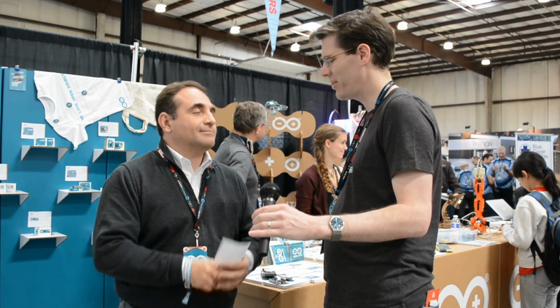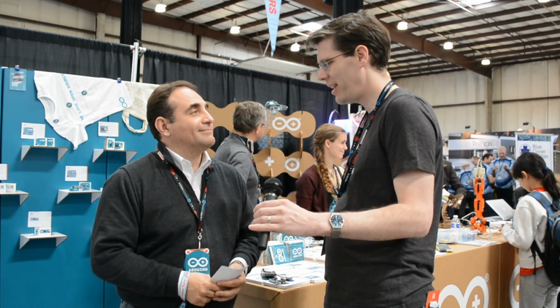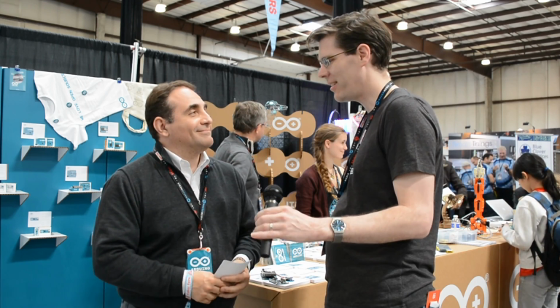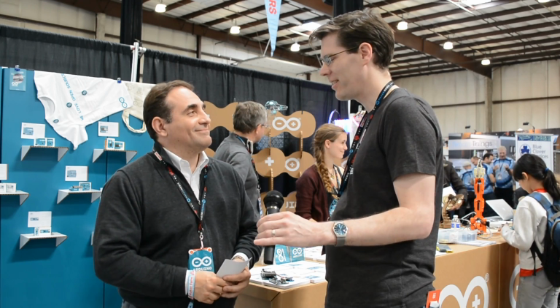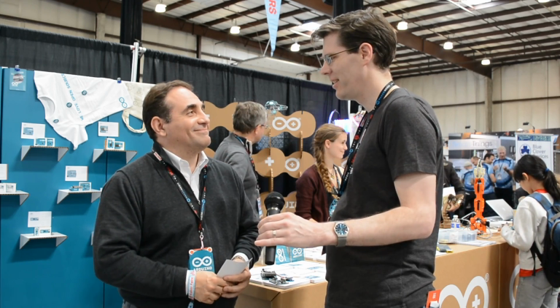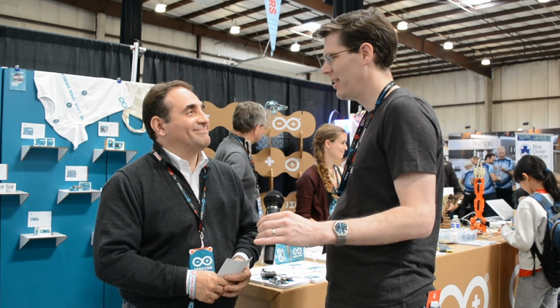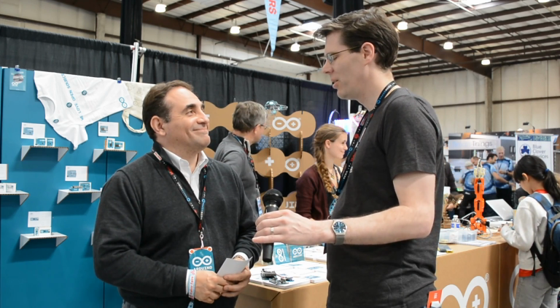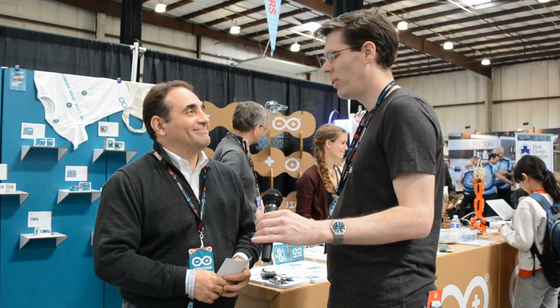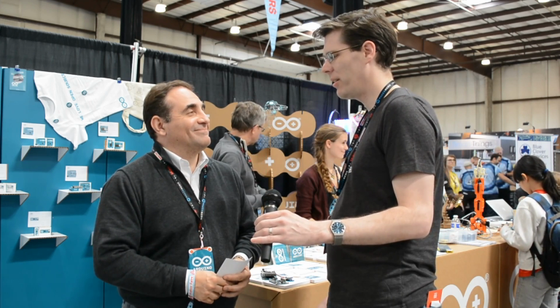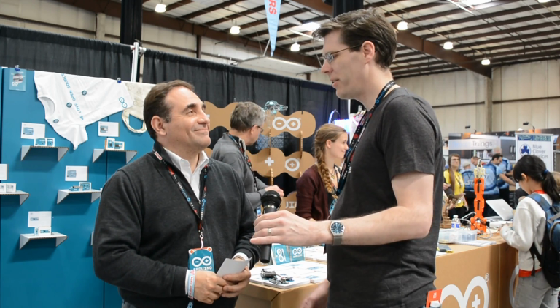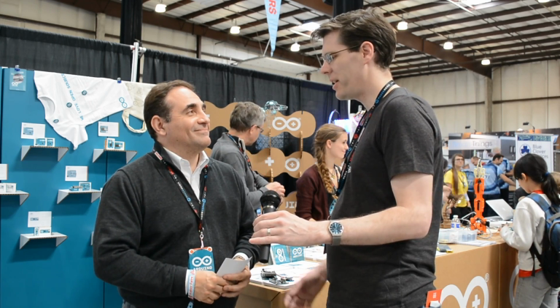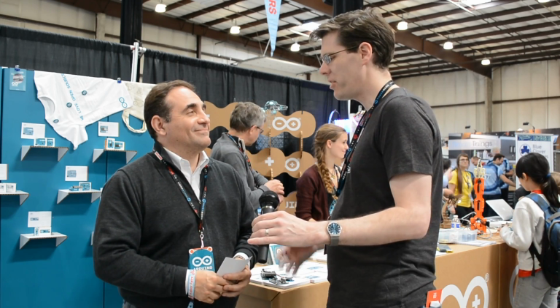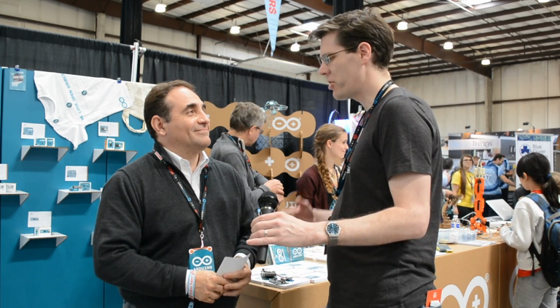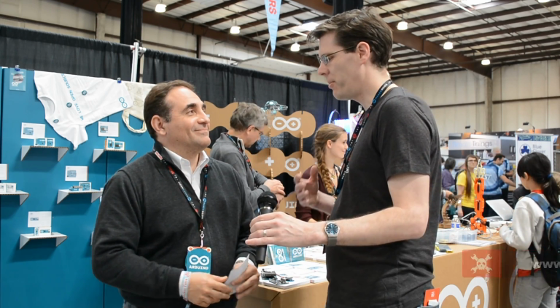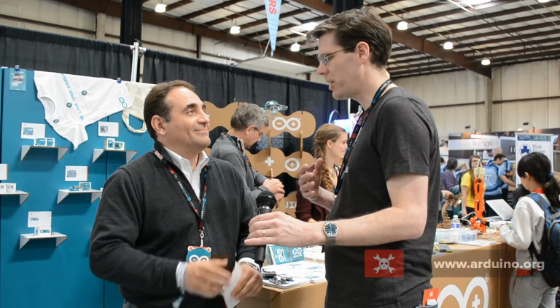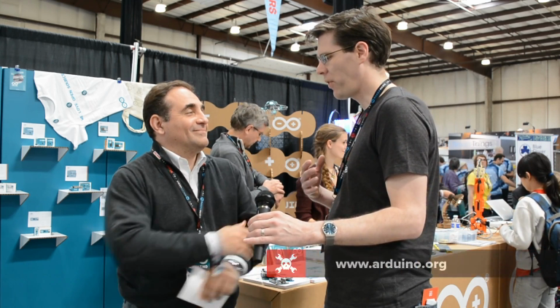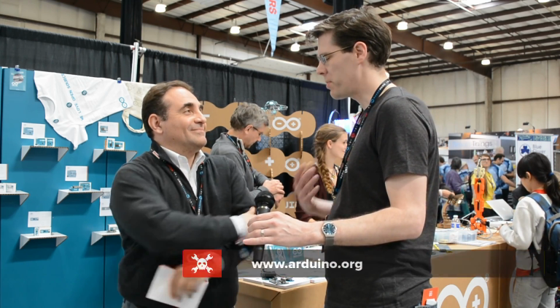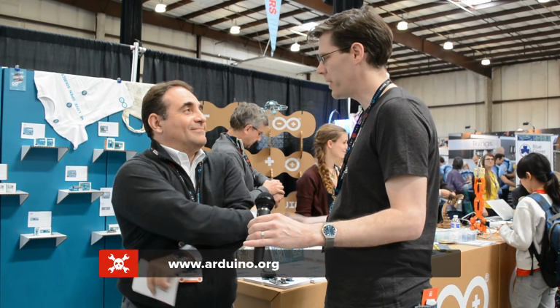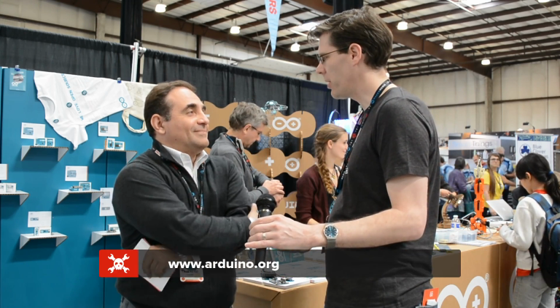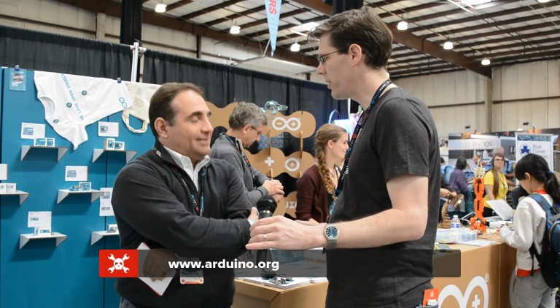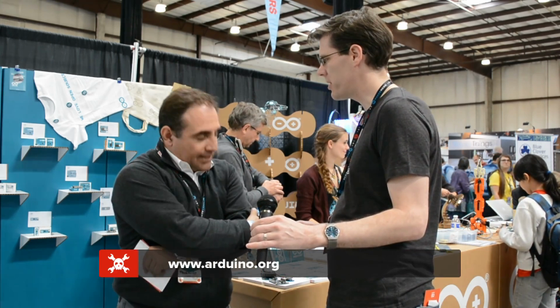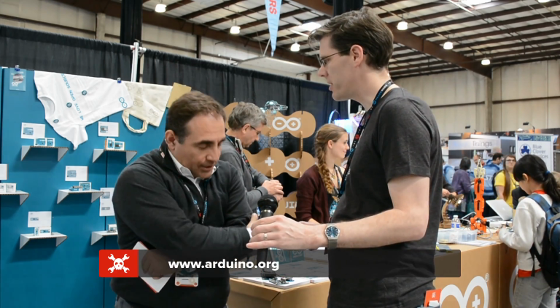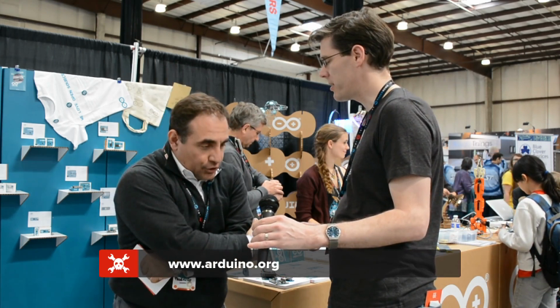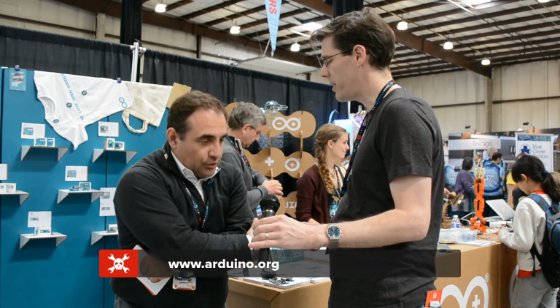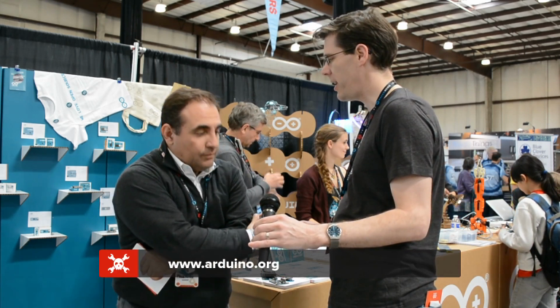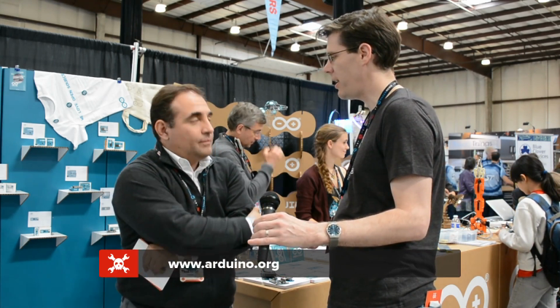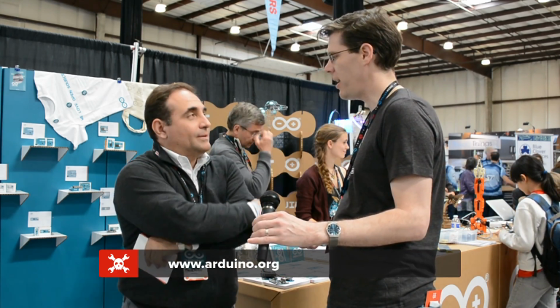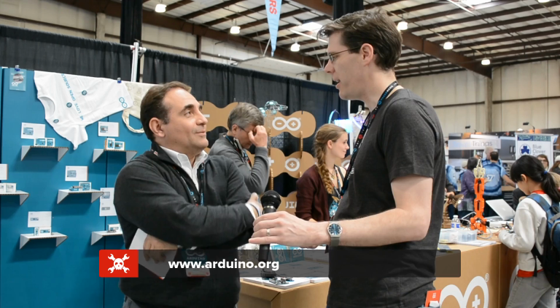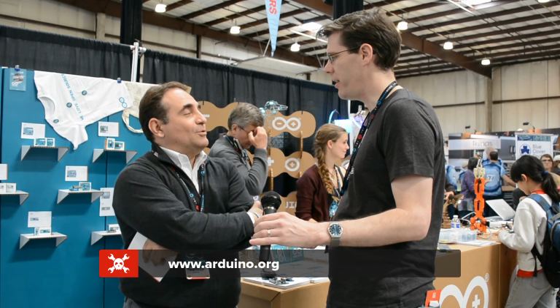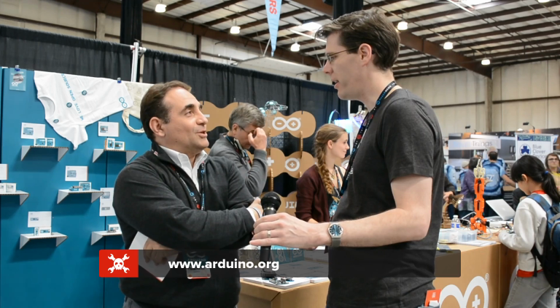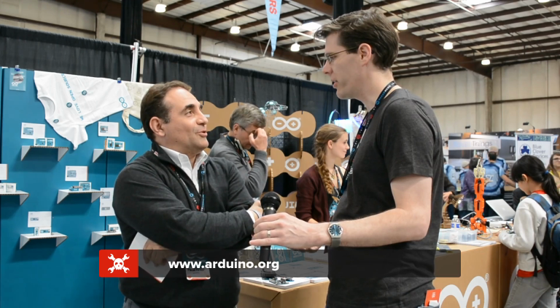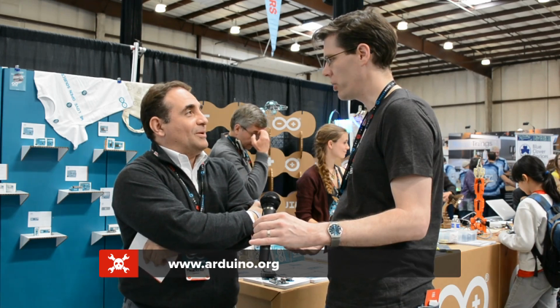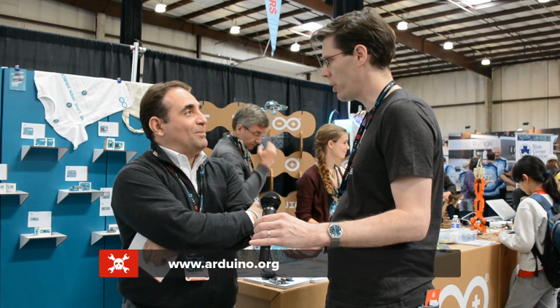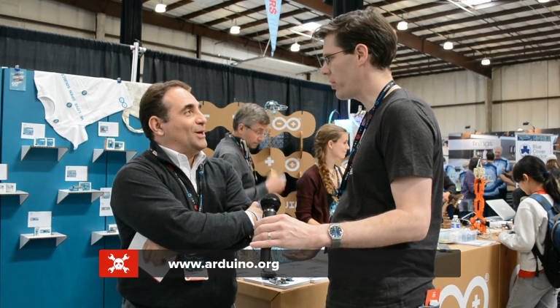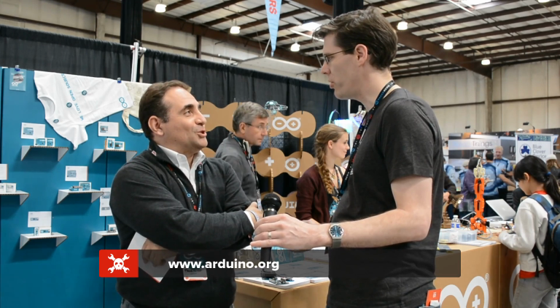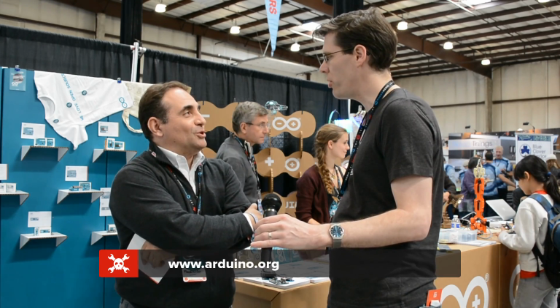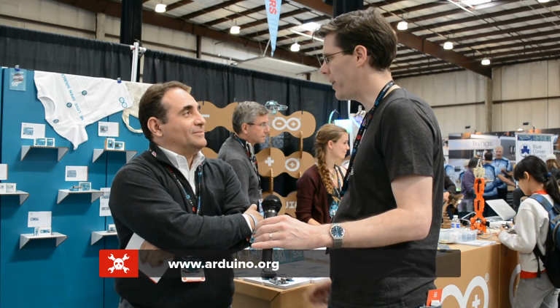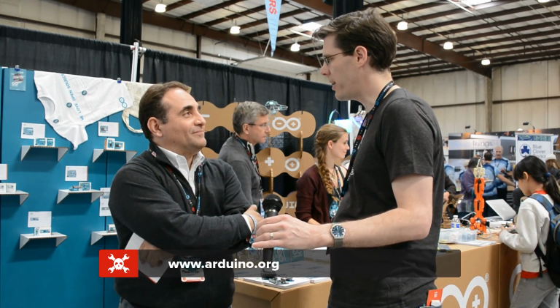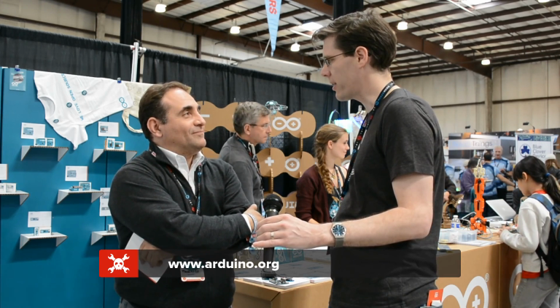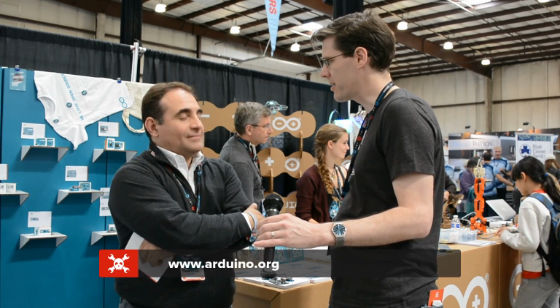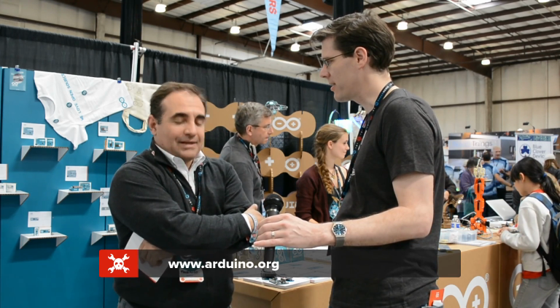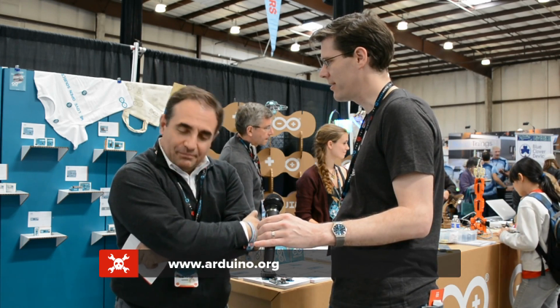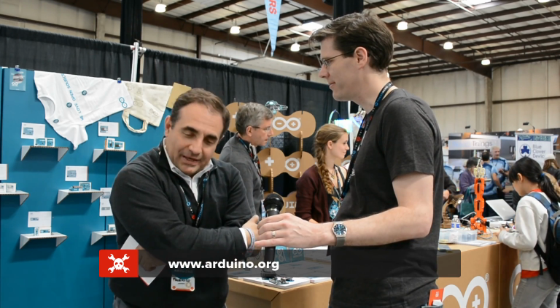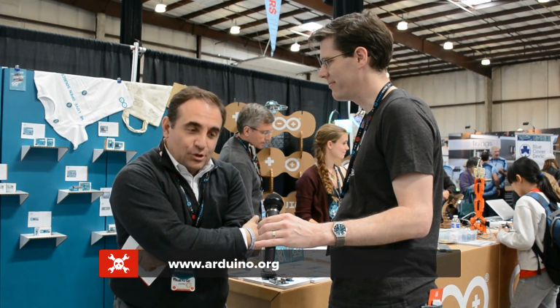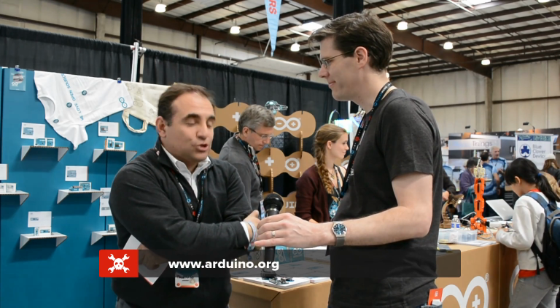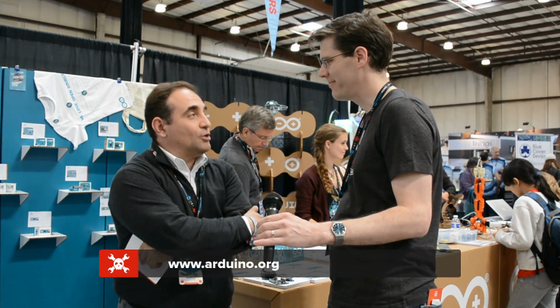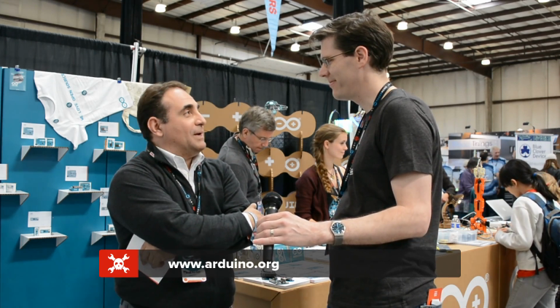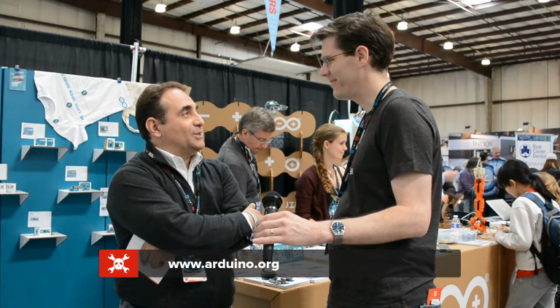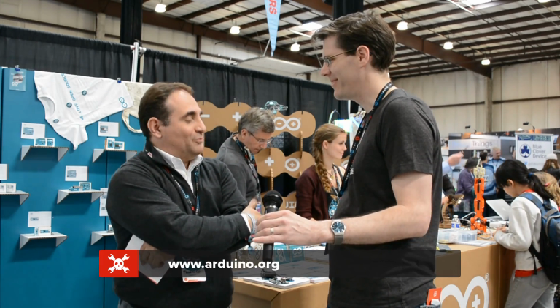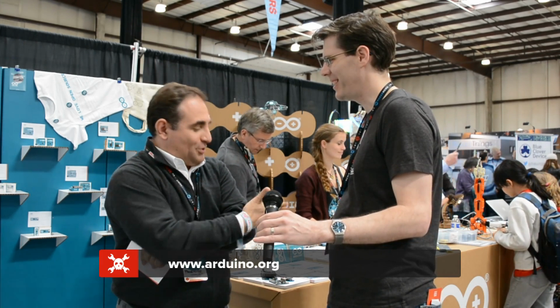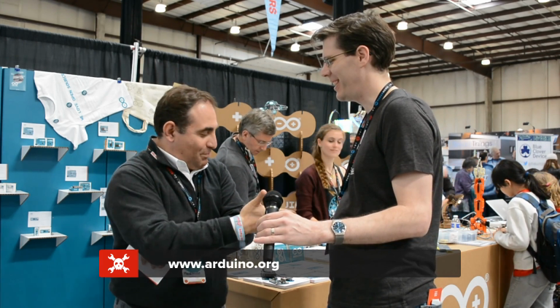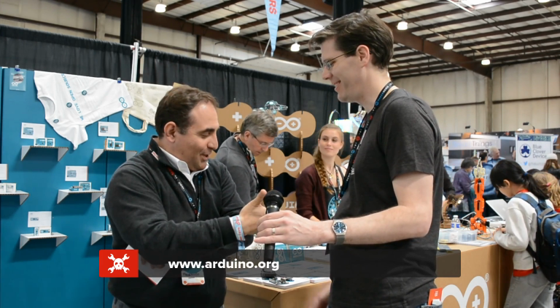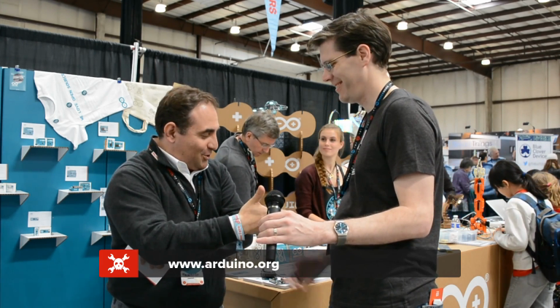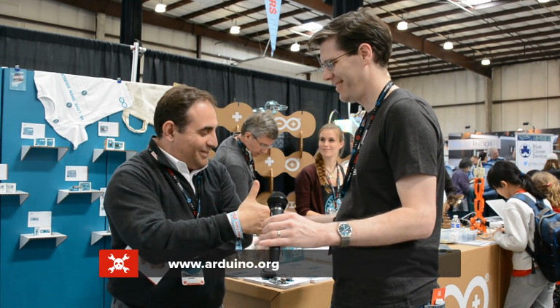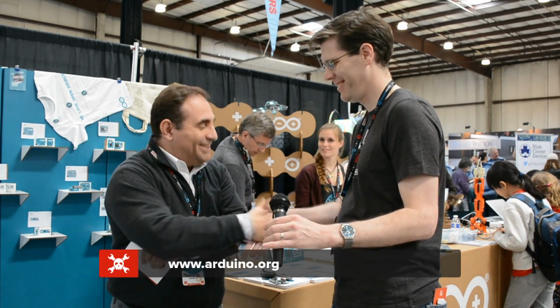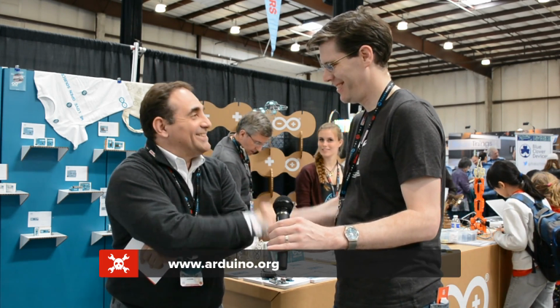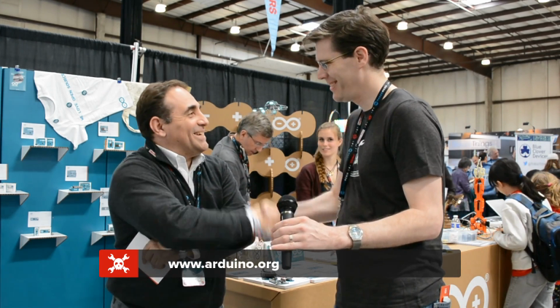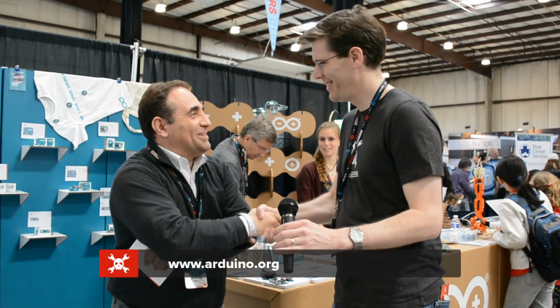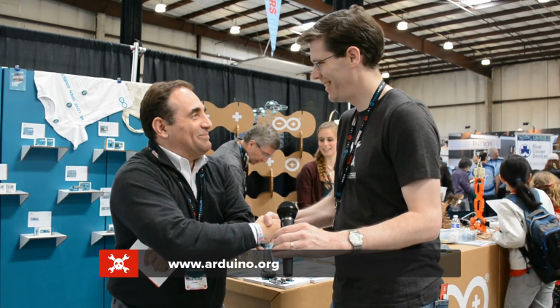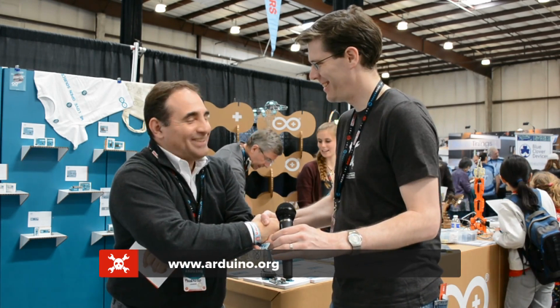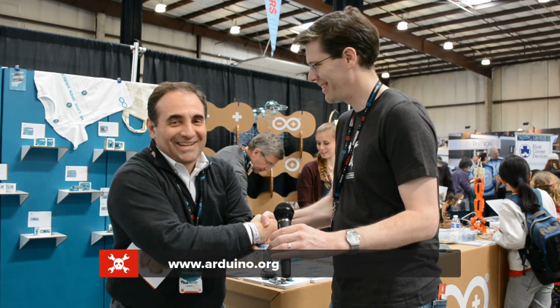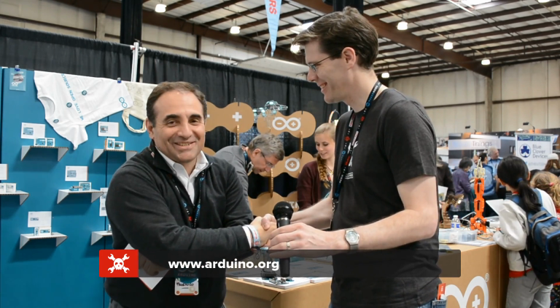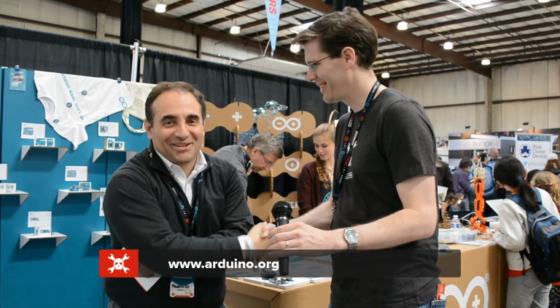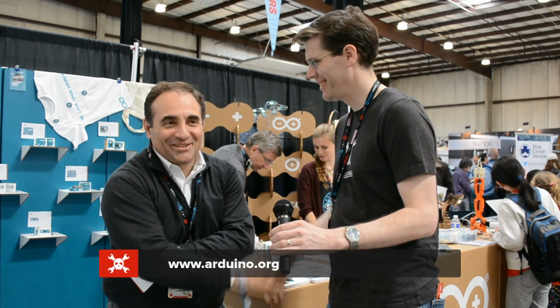Thank you so much for speaking with us today, and good luck with your new products. Thank you so much, it was a pleasure. Thanks a lot.